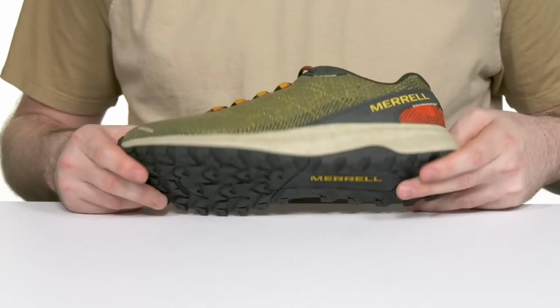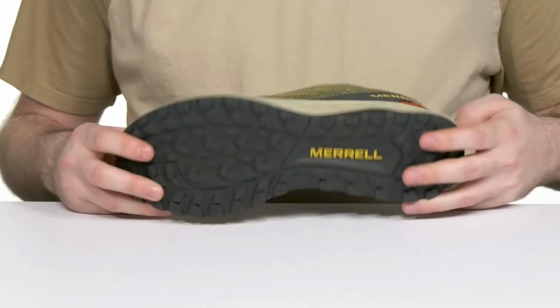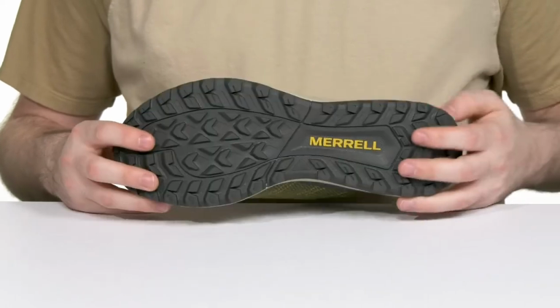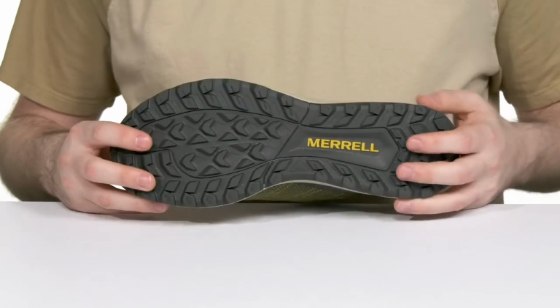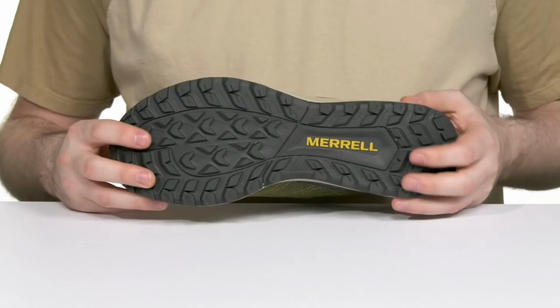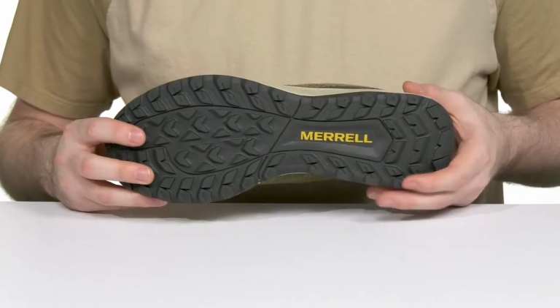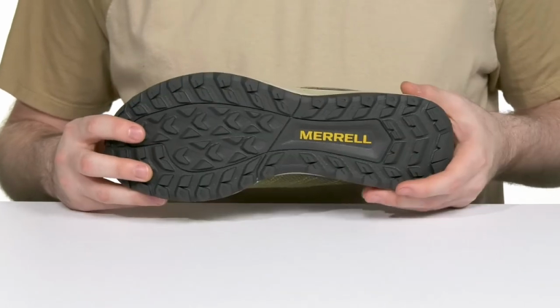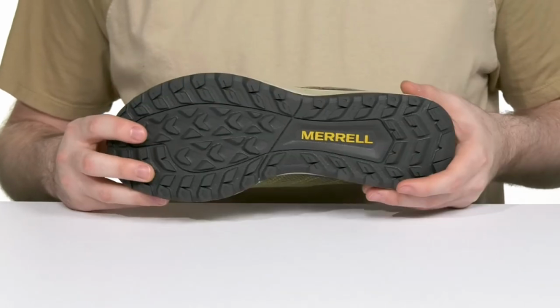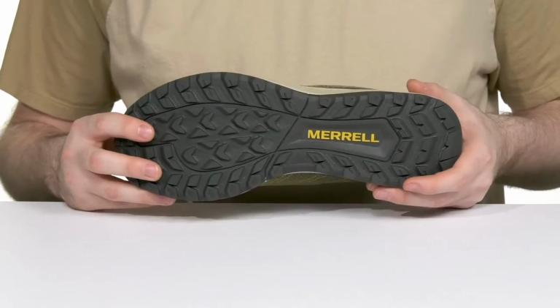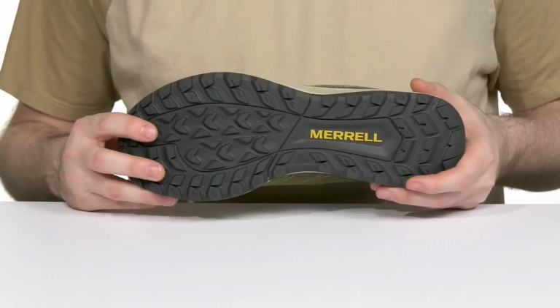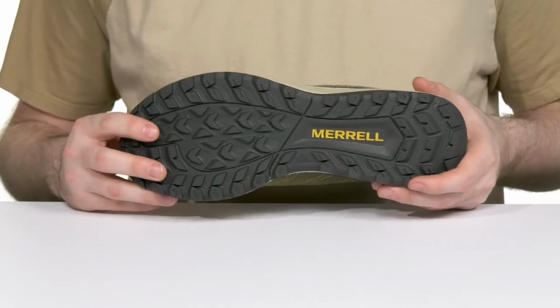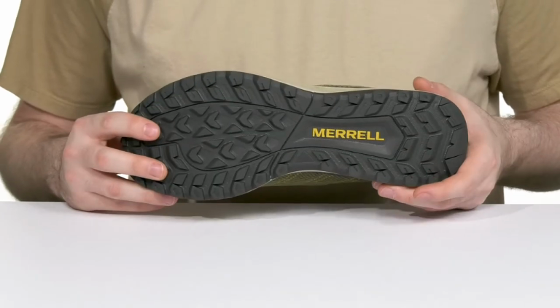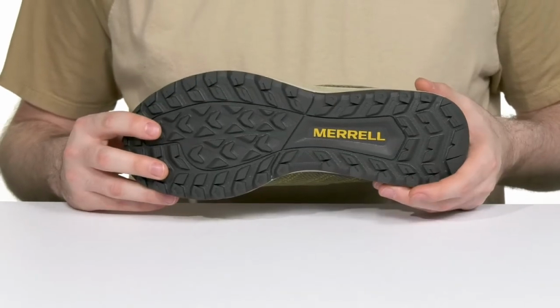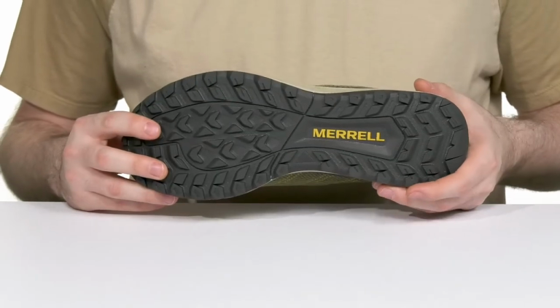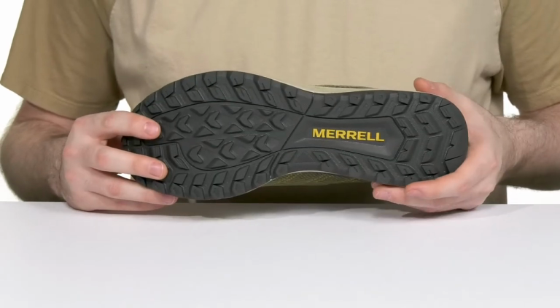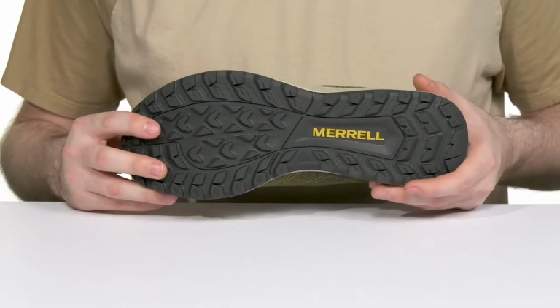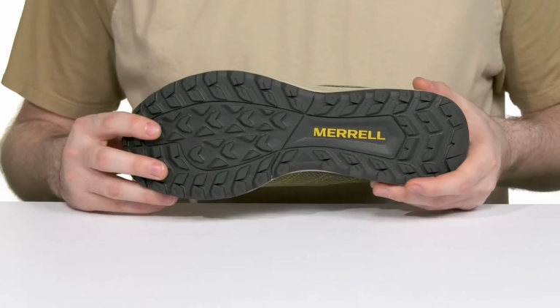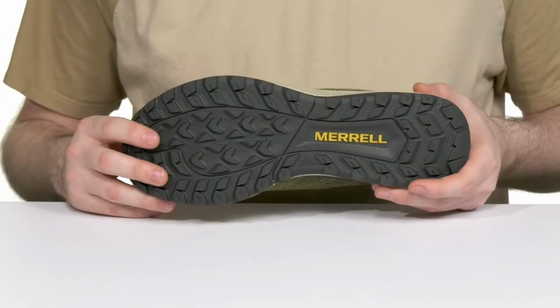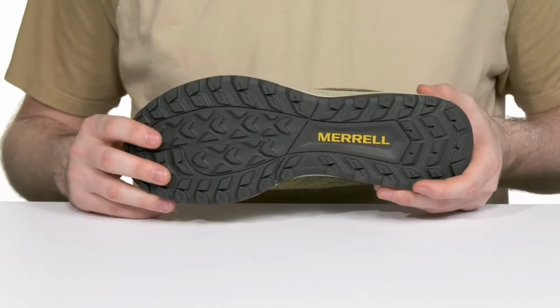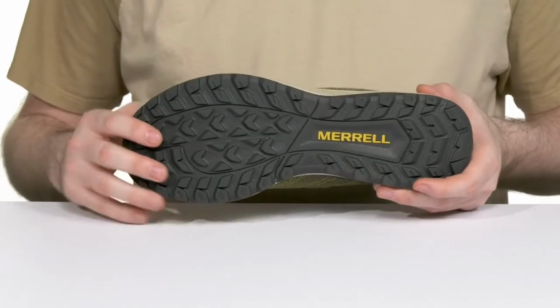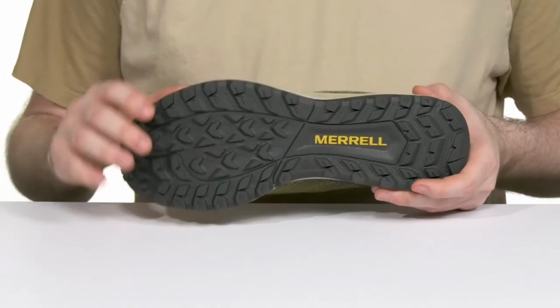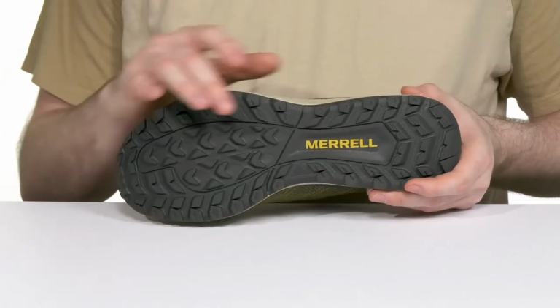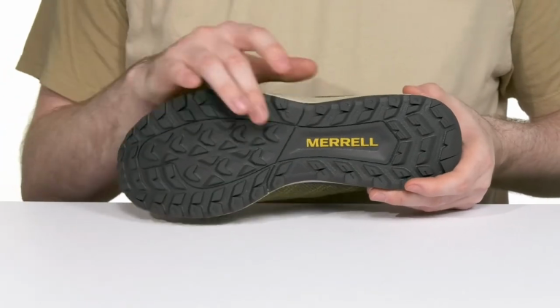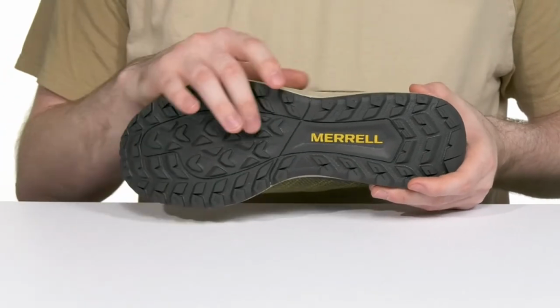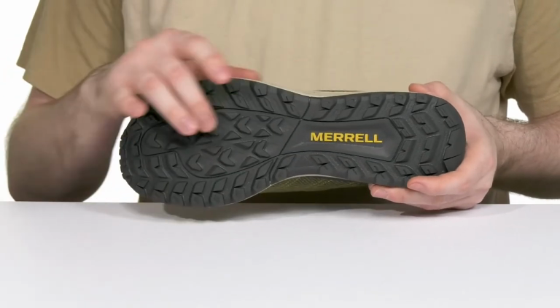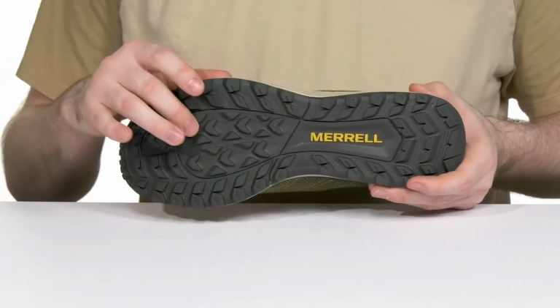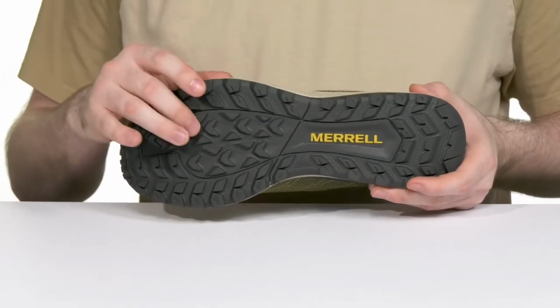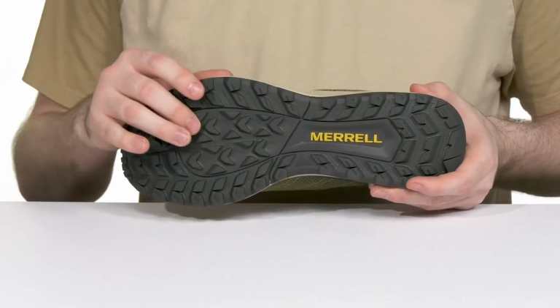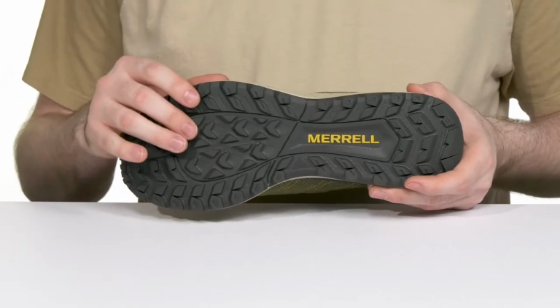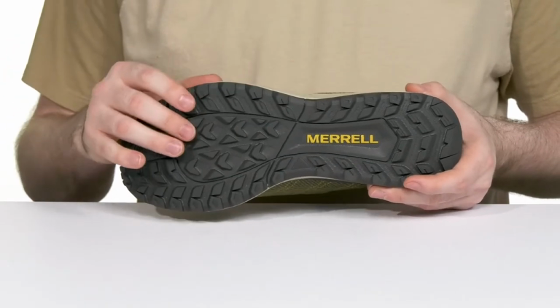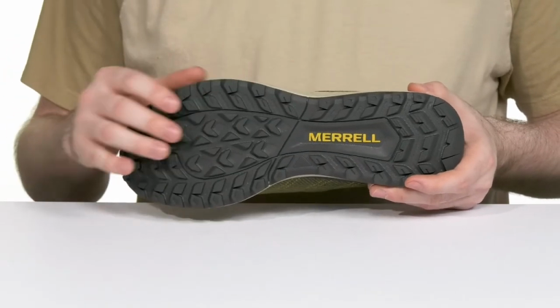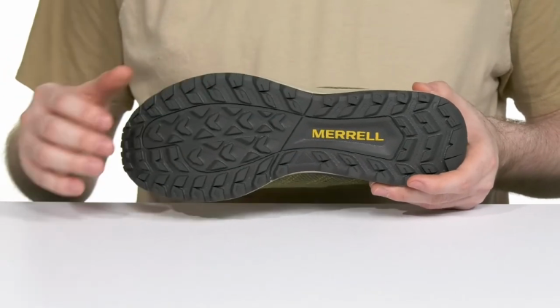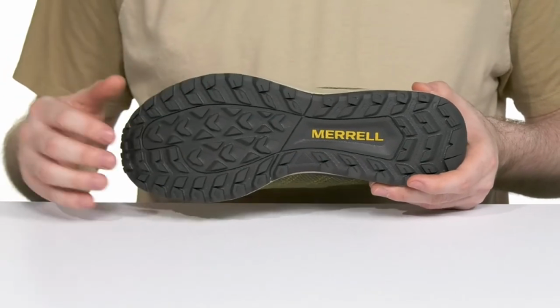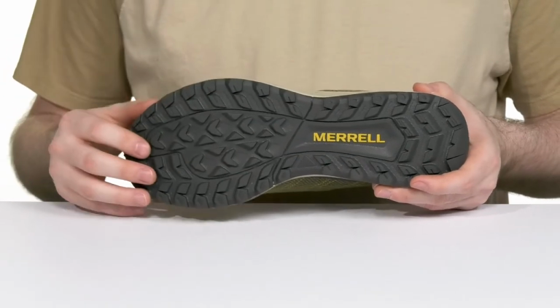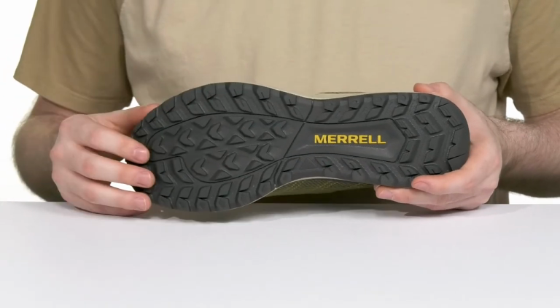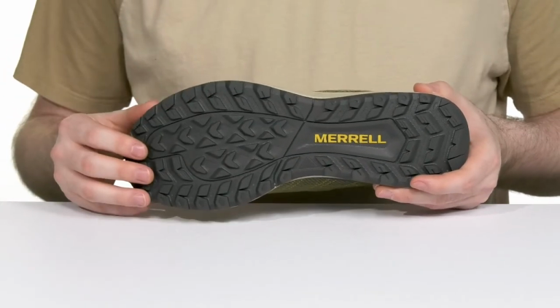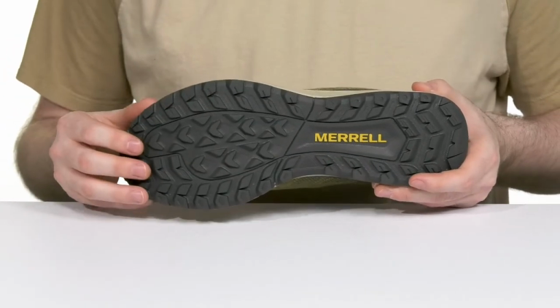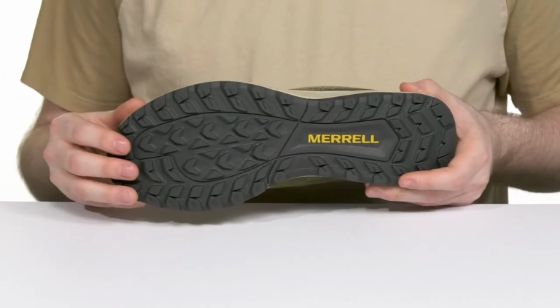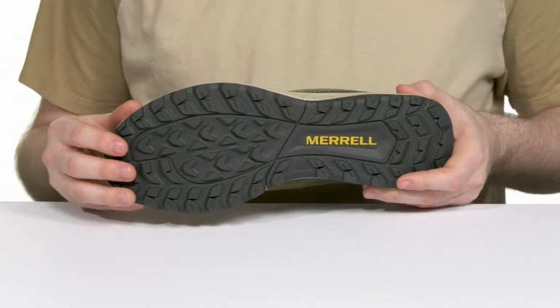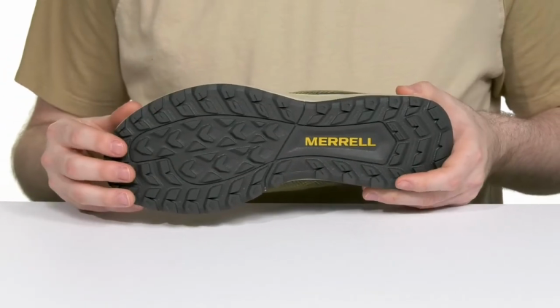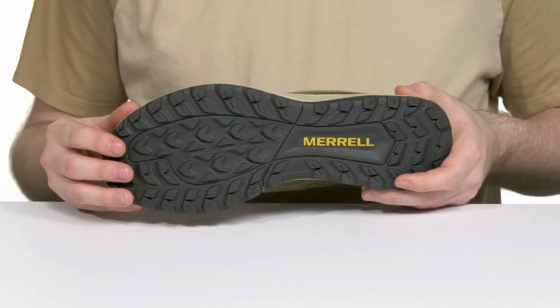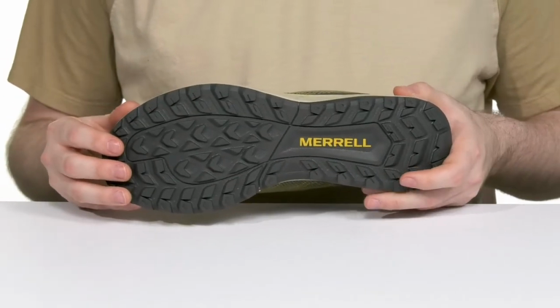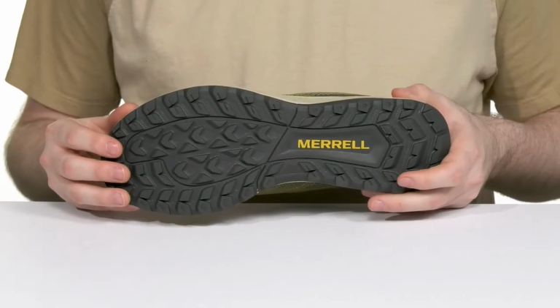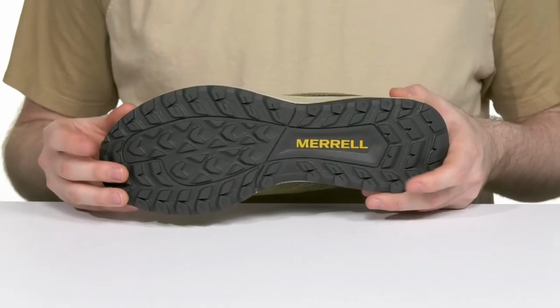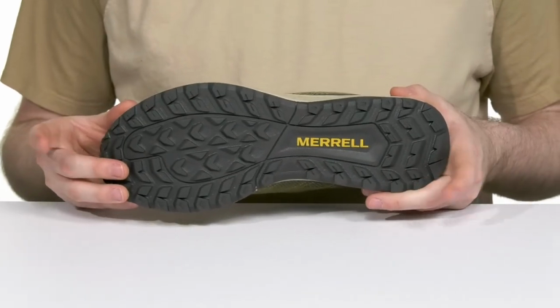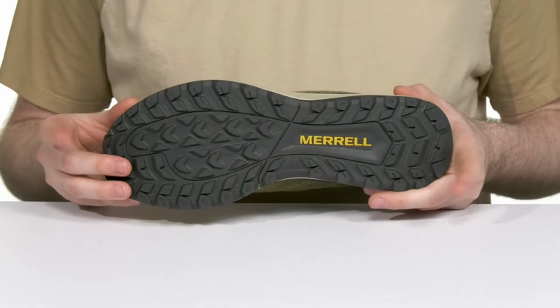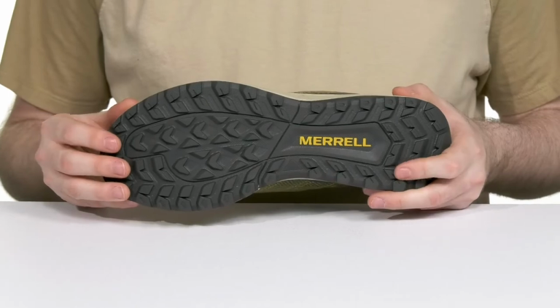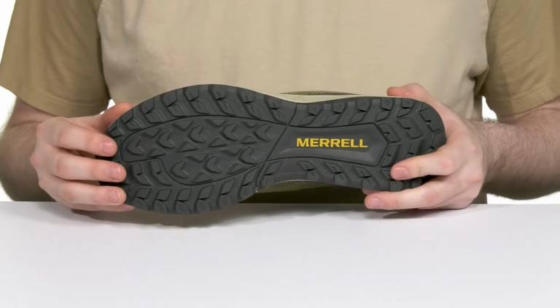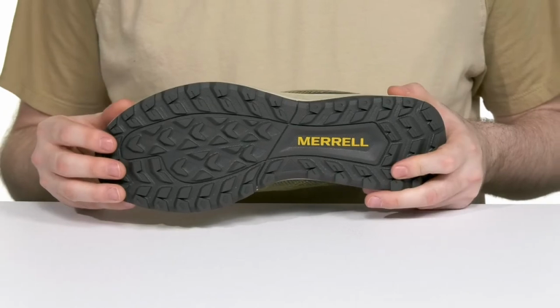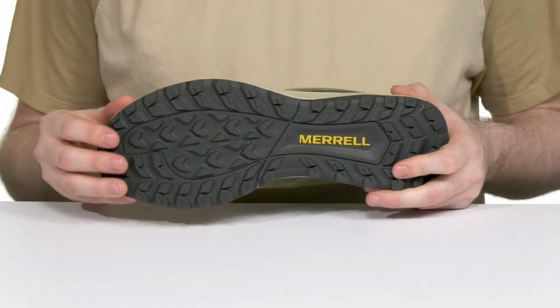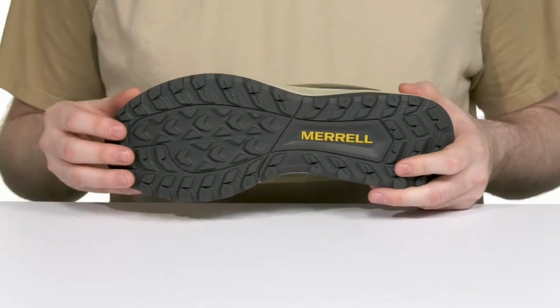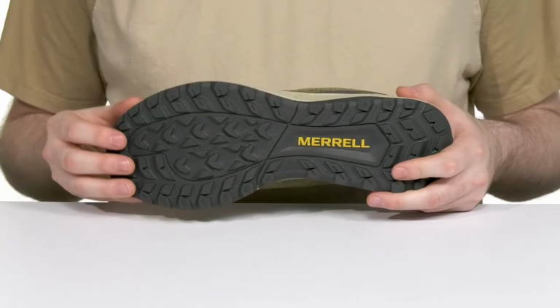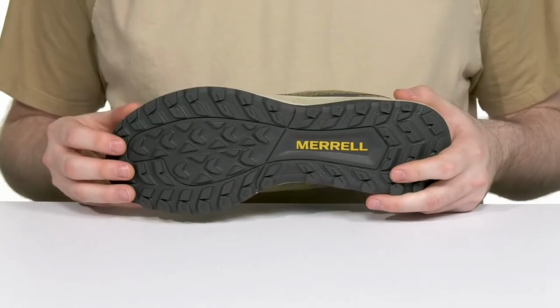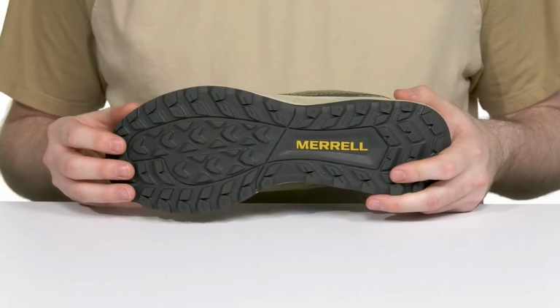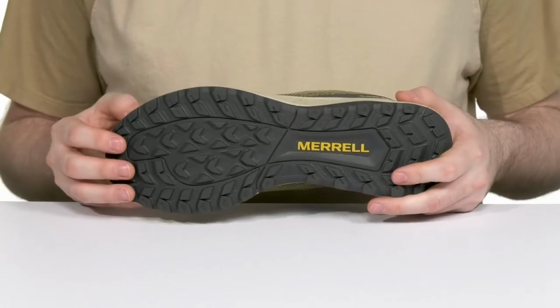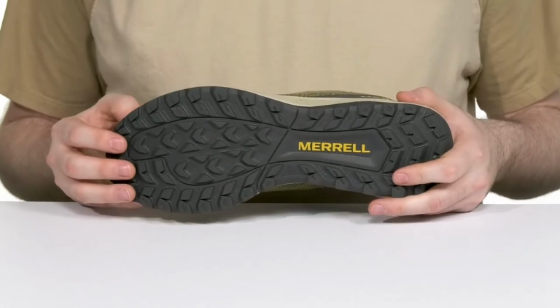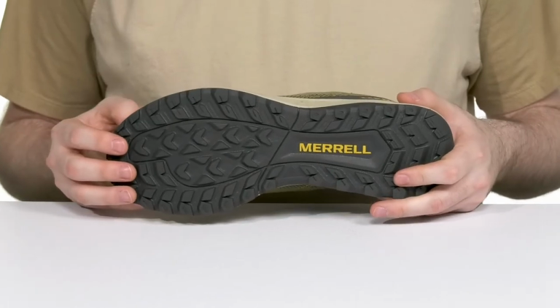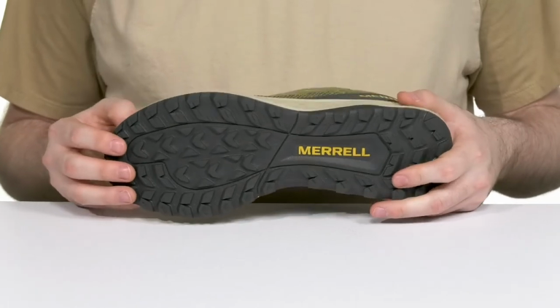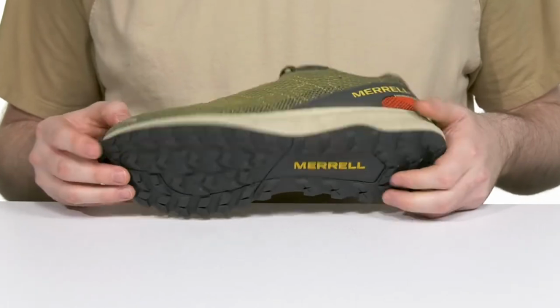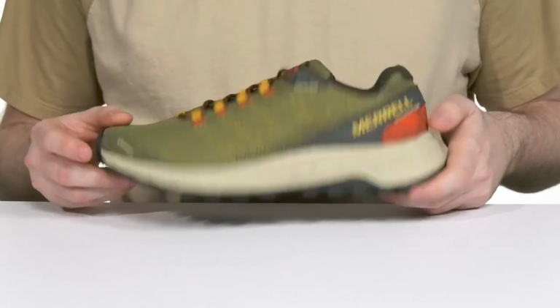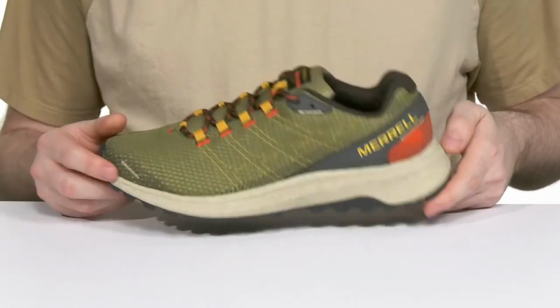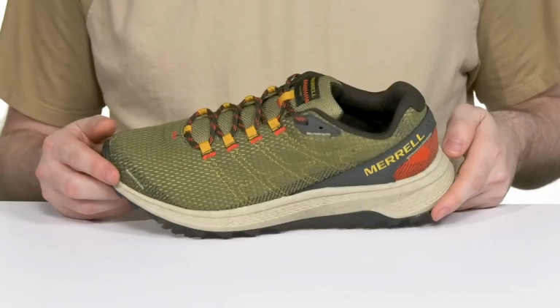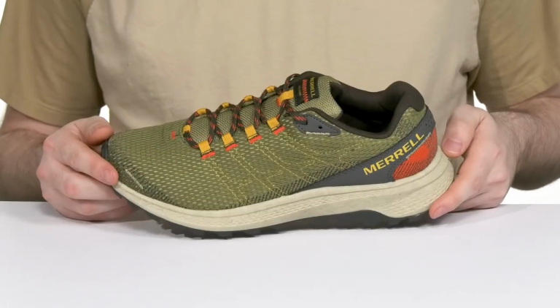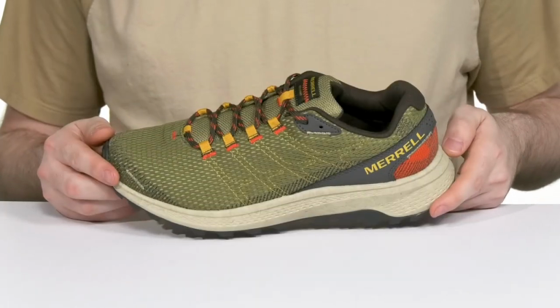Underneath is Merrell sticky rubber that has durable traction for wet and dry terrain, perfect for all those outdoor adventures.